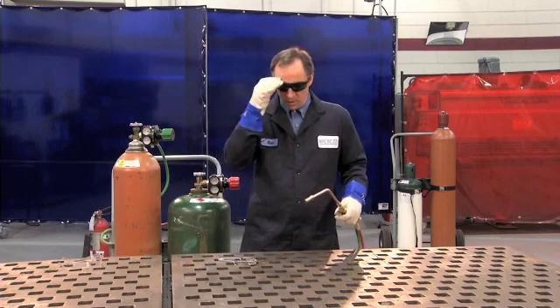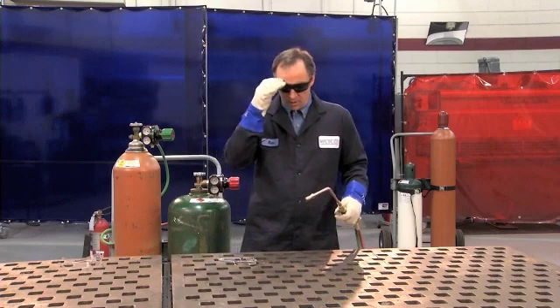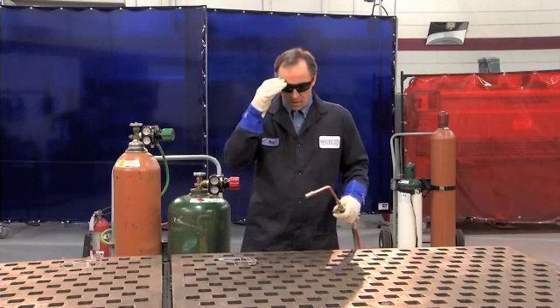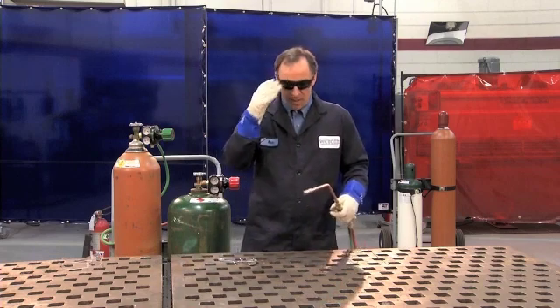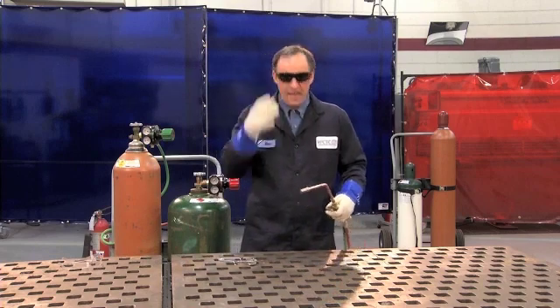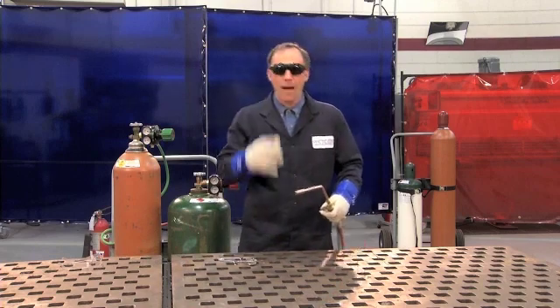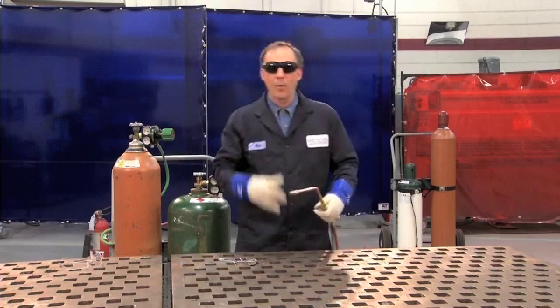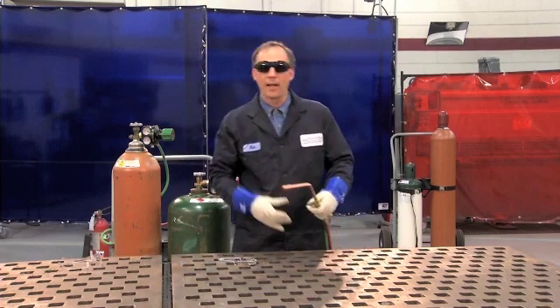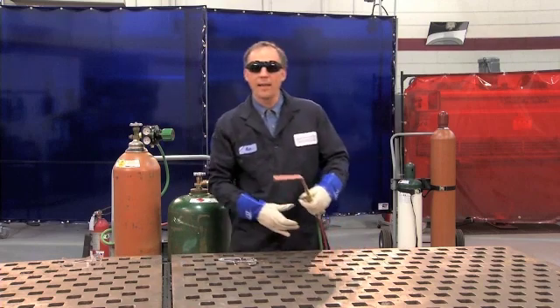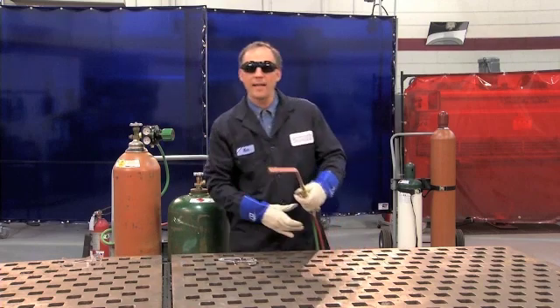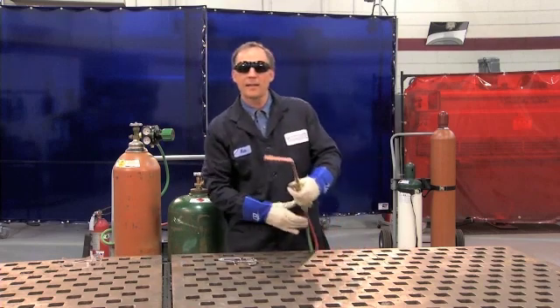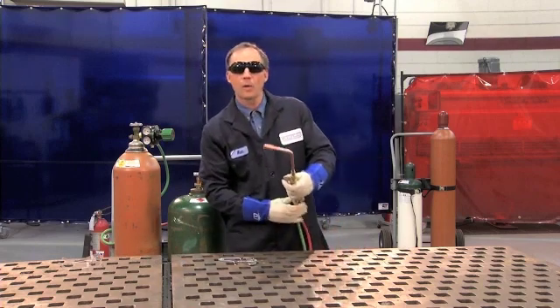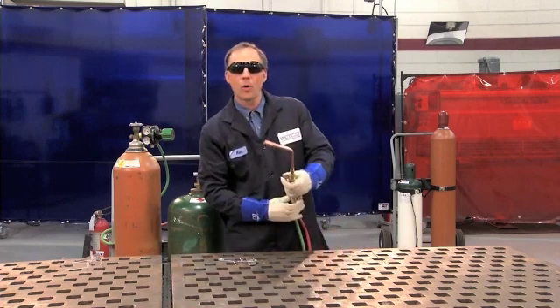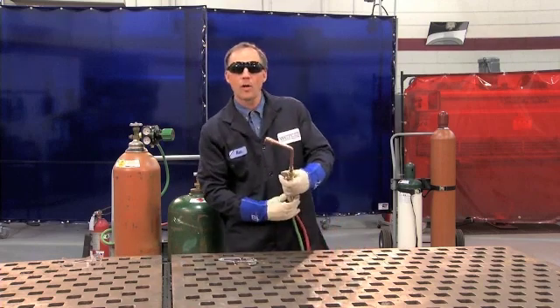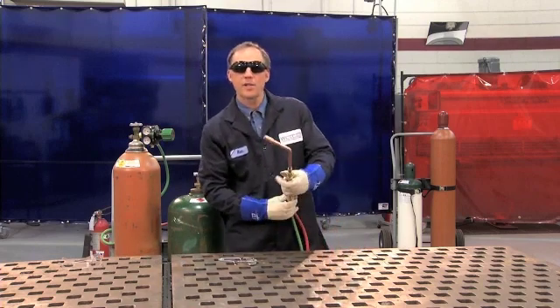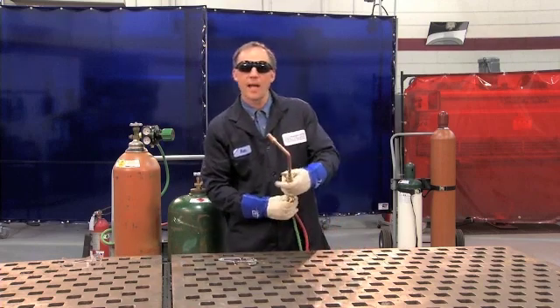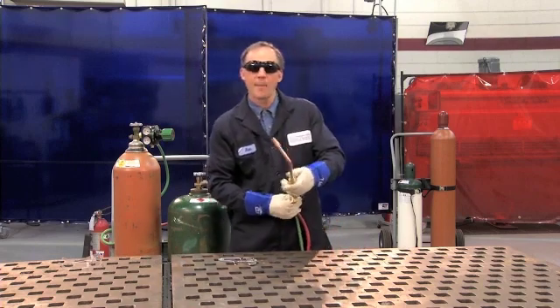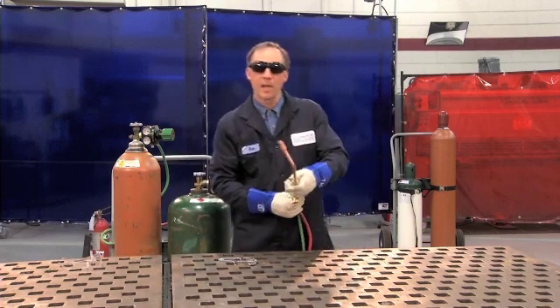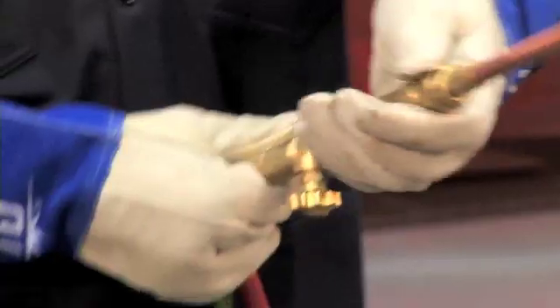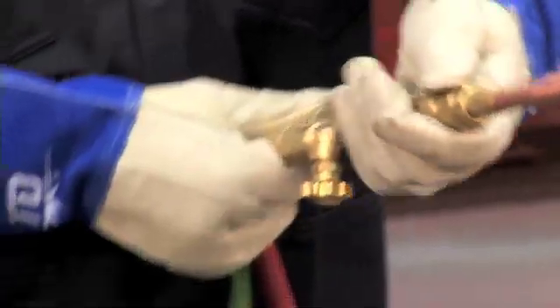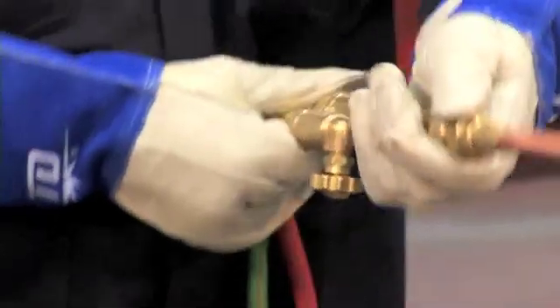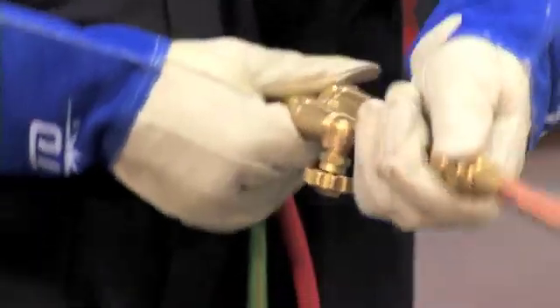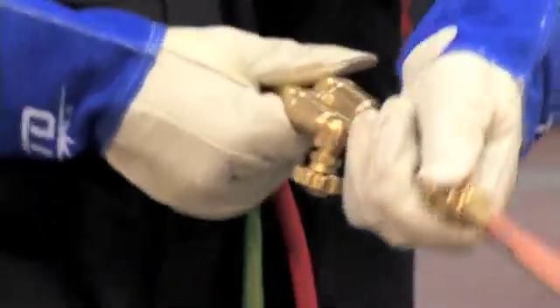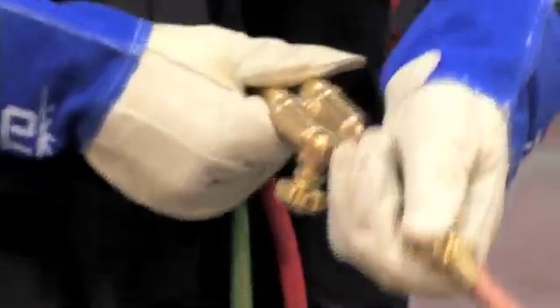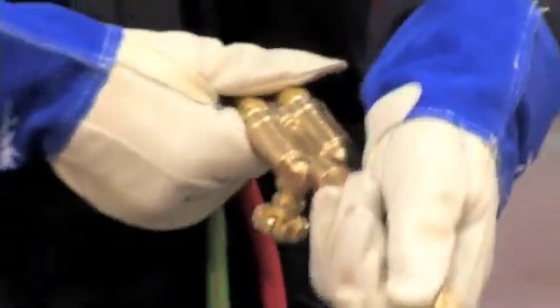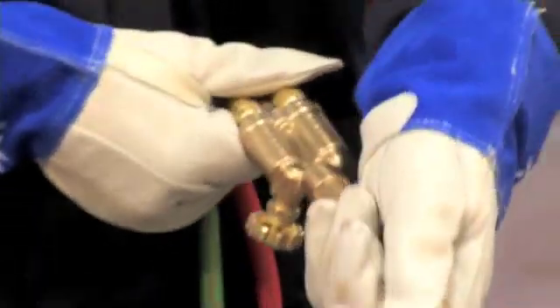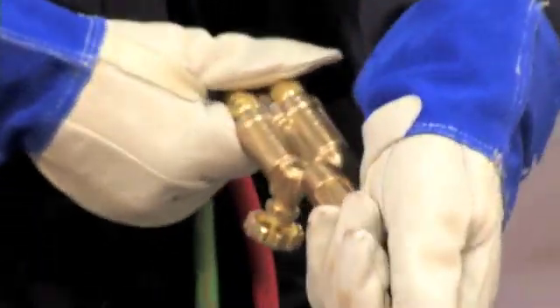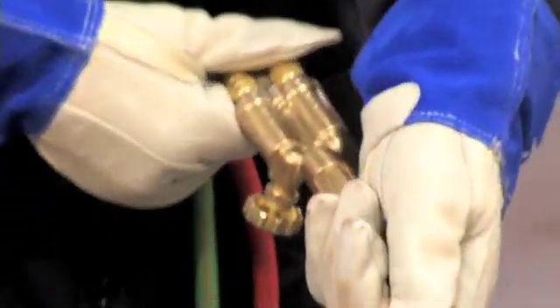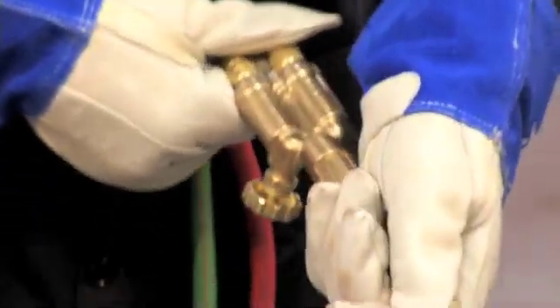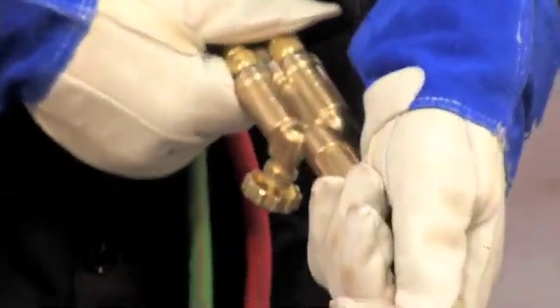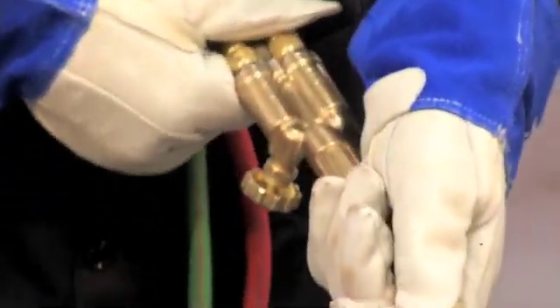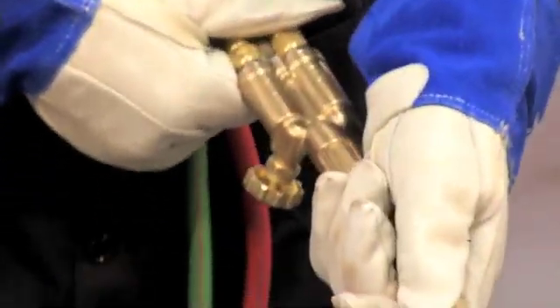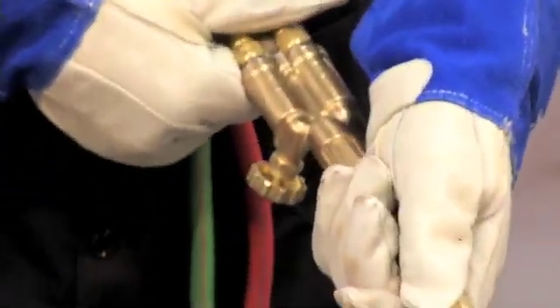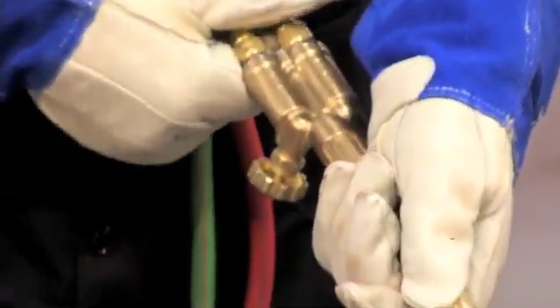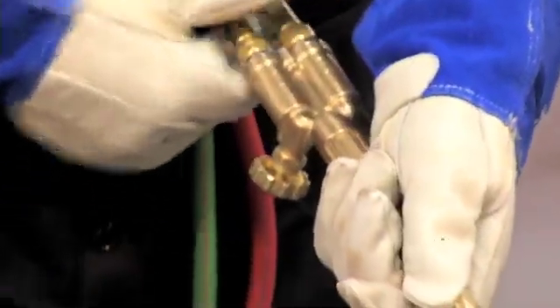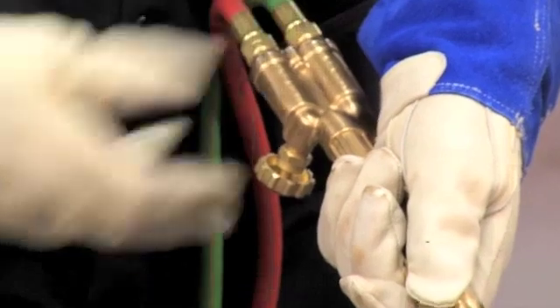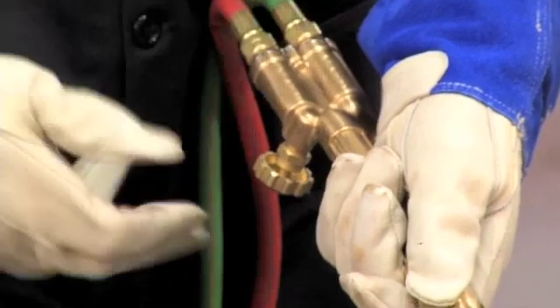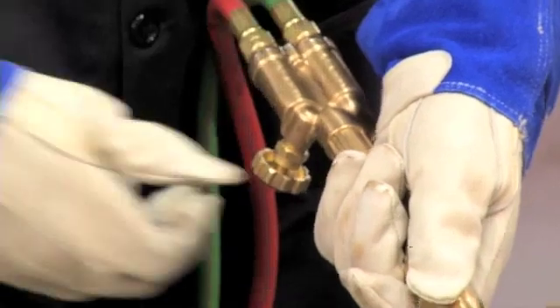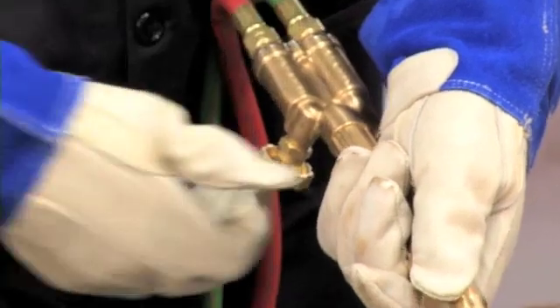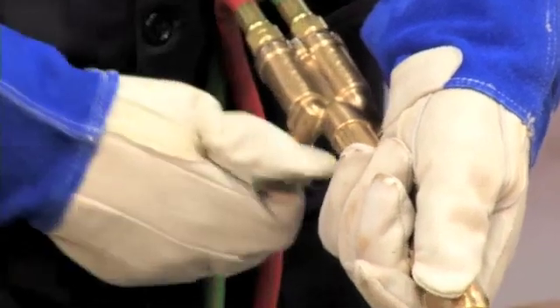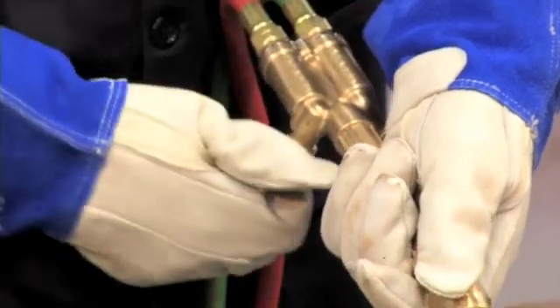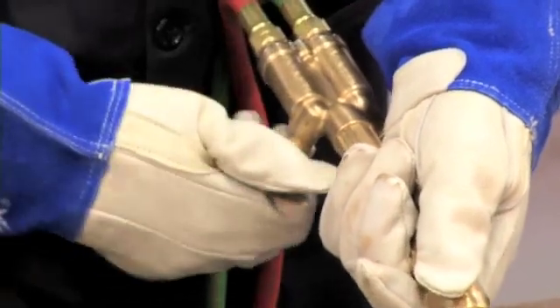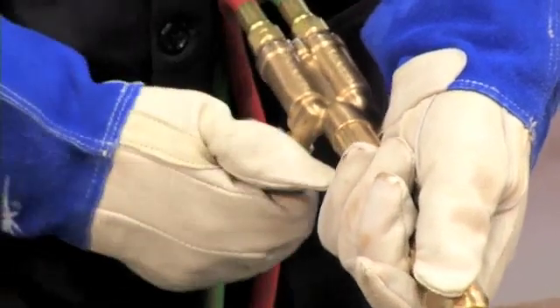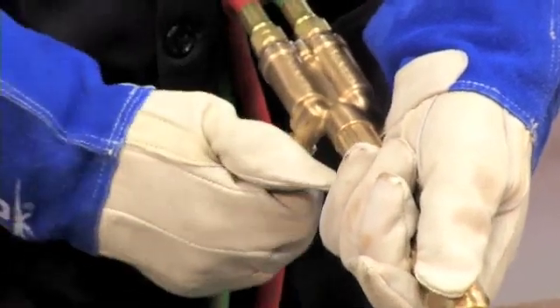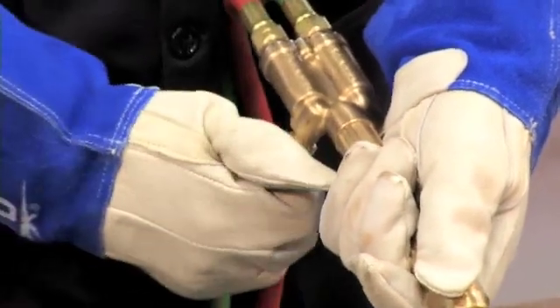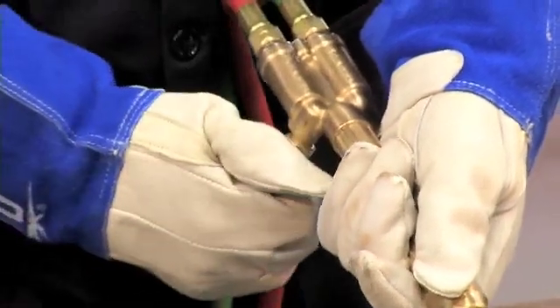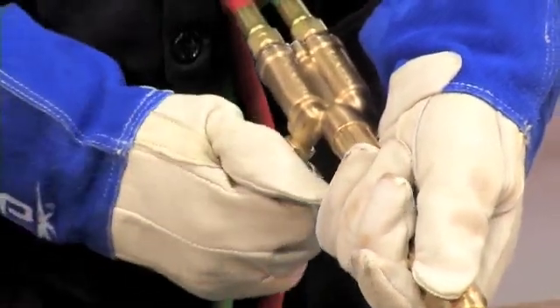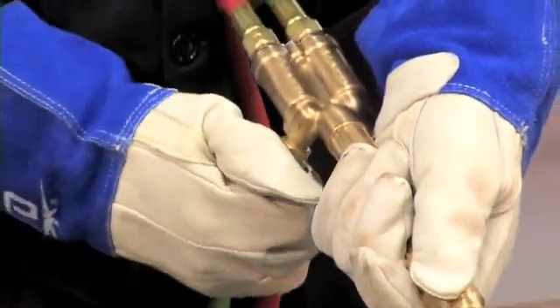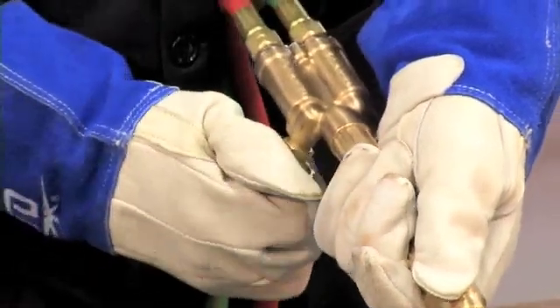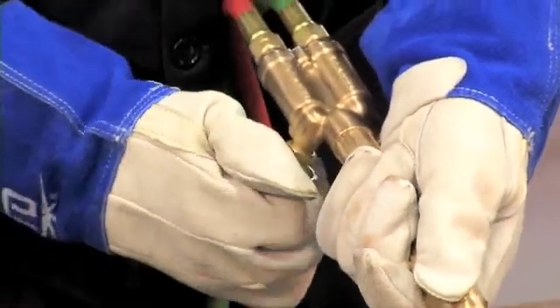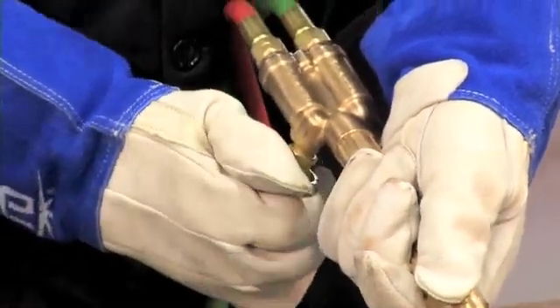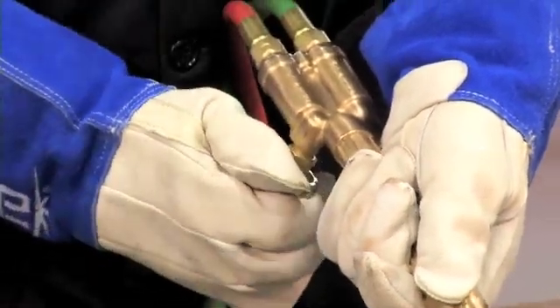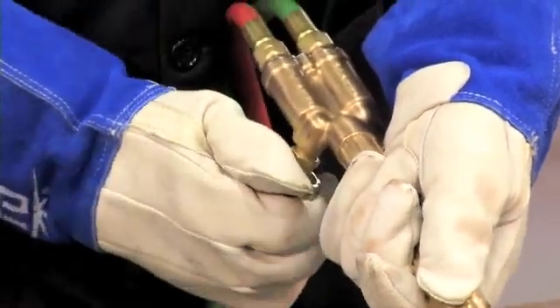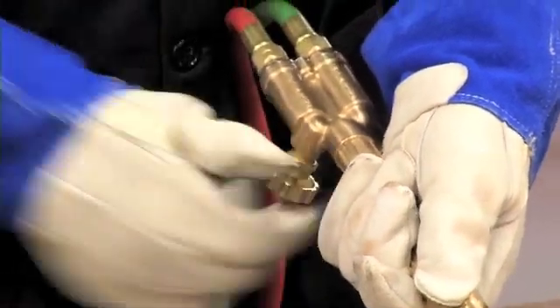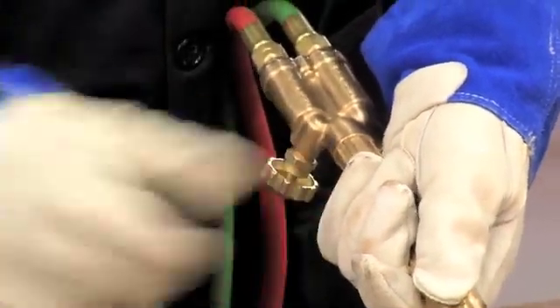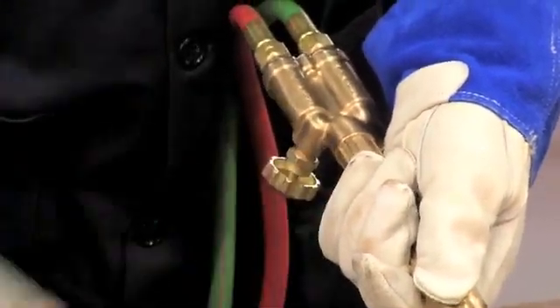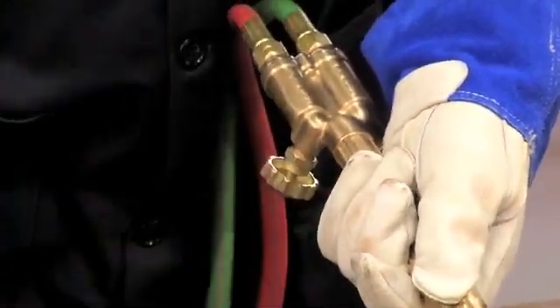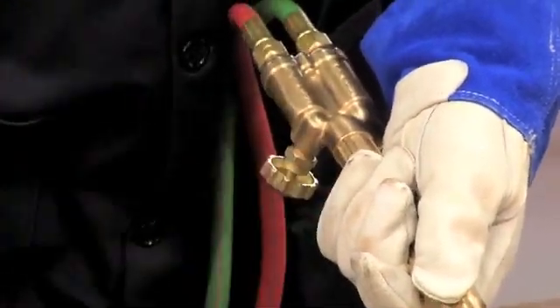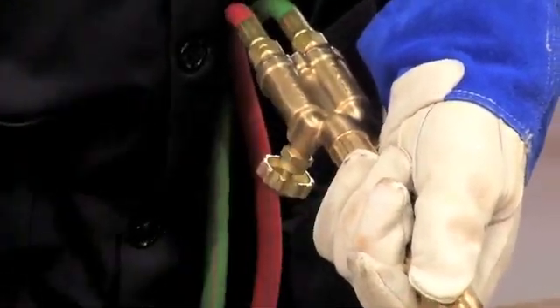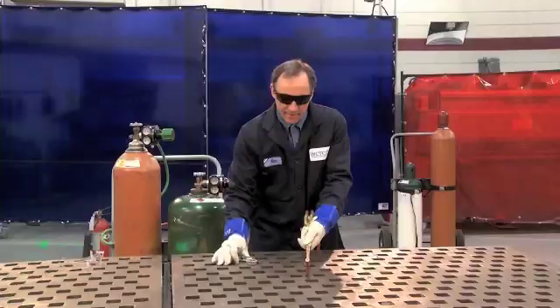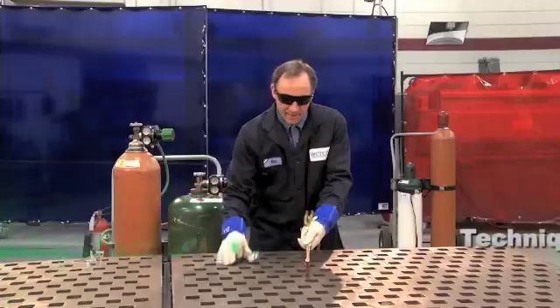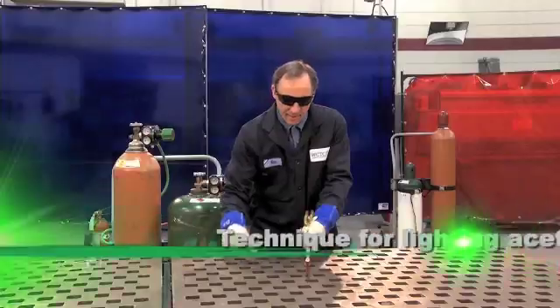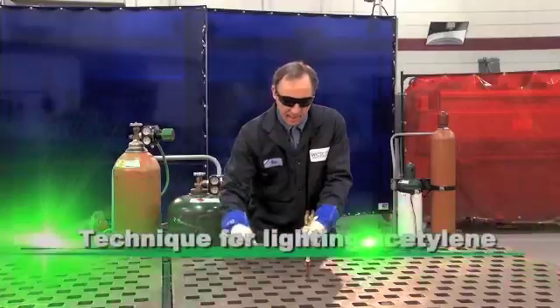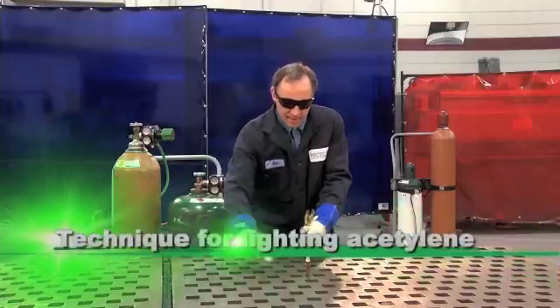When I light the torch, I'm going to open the fuel valve about an eighth of a turn and ignite the gas.